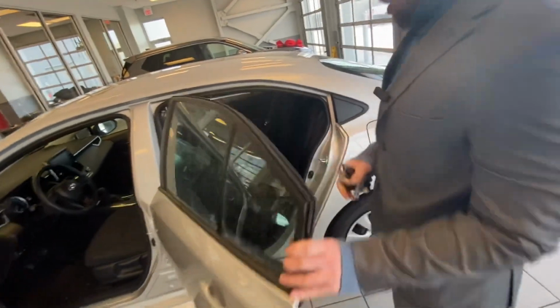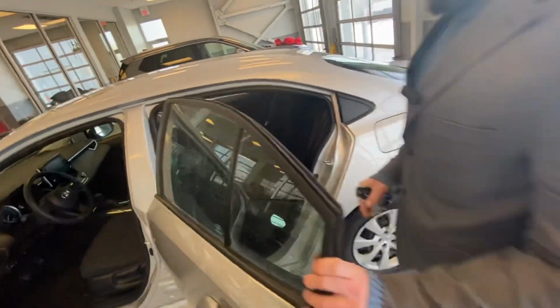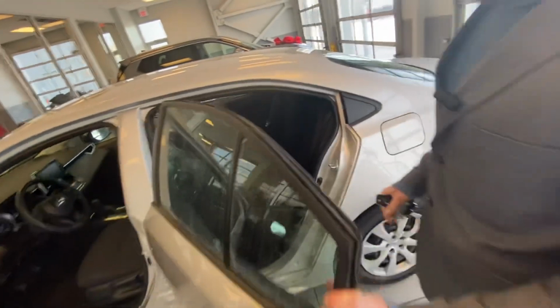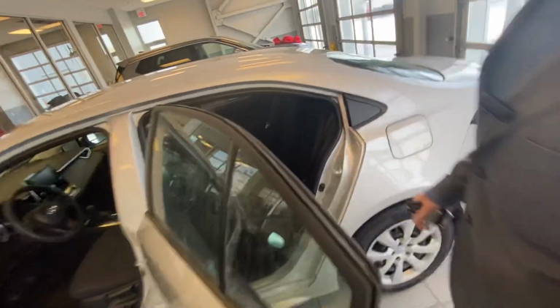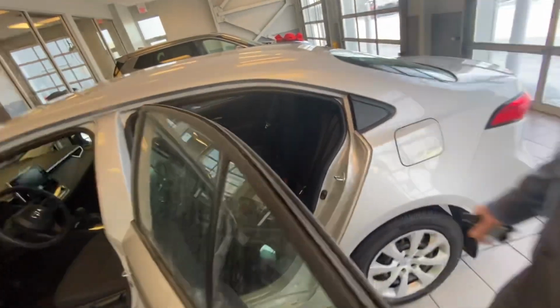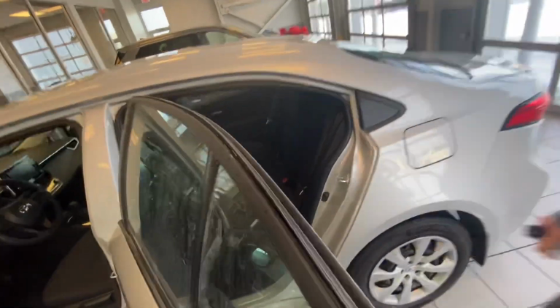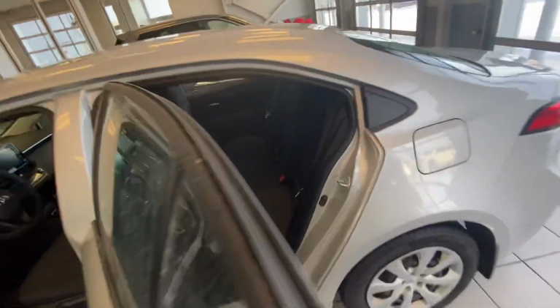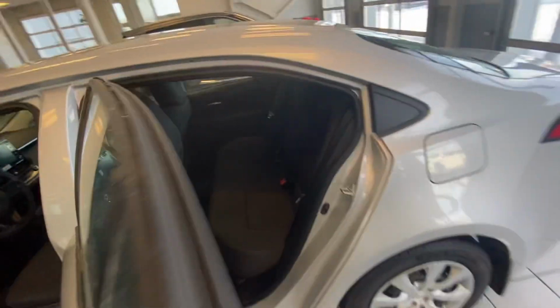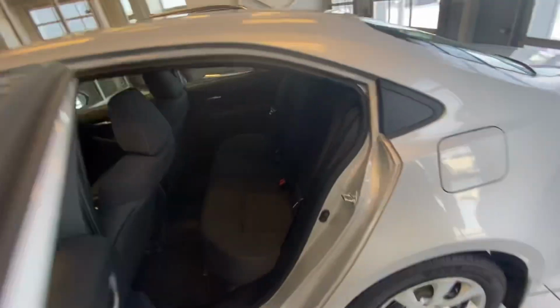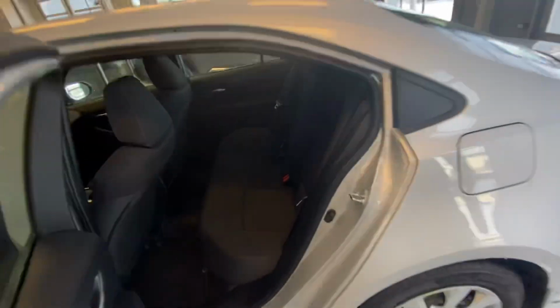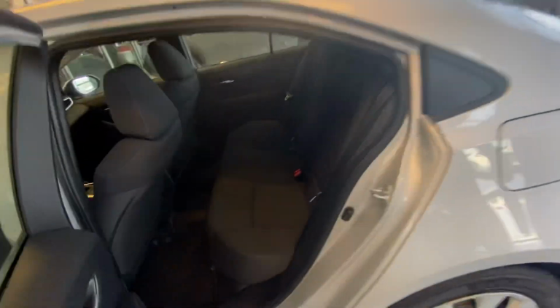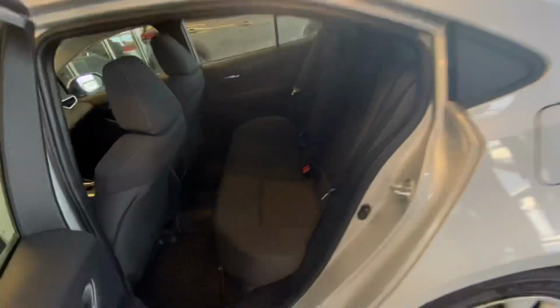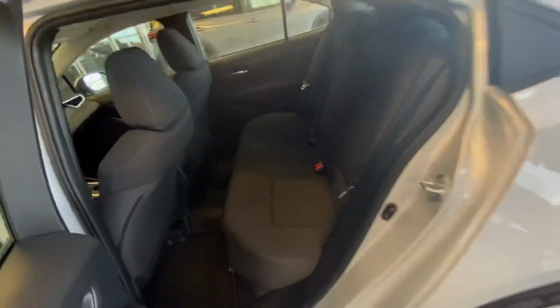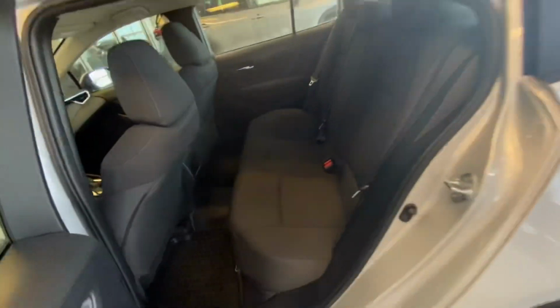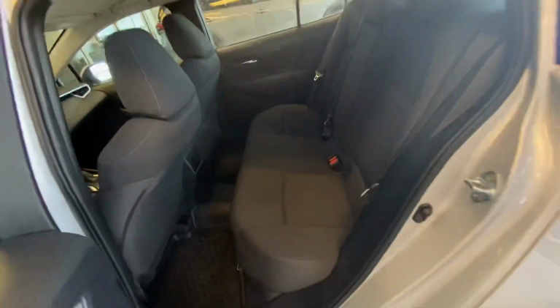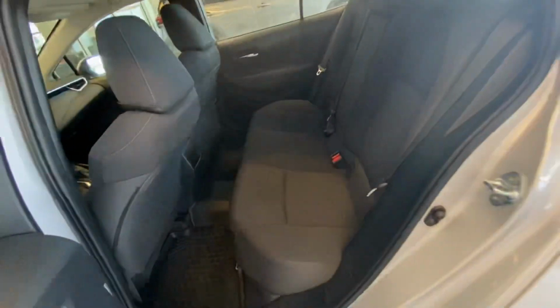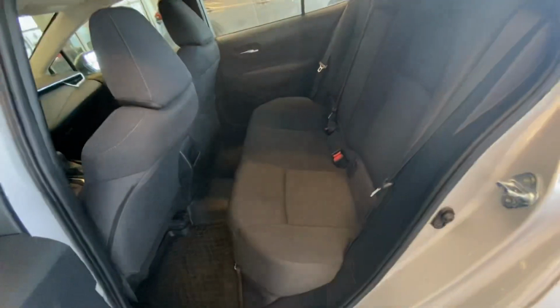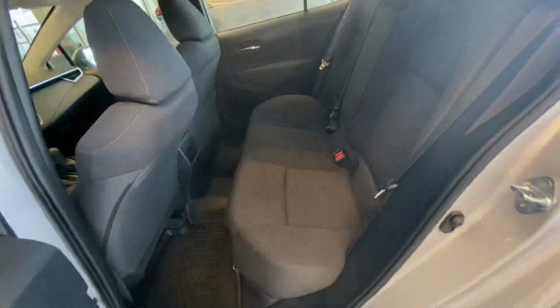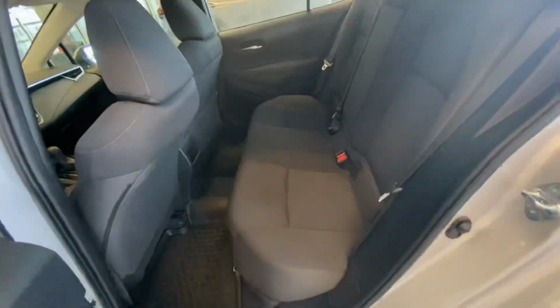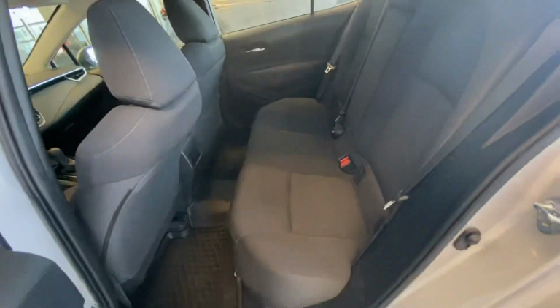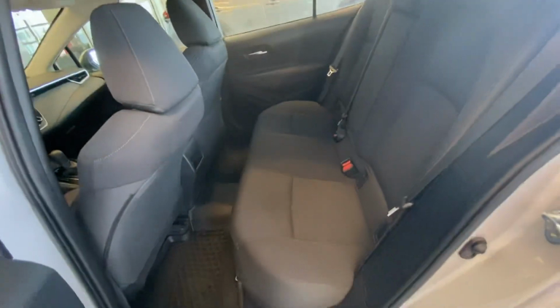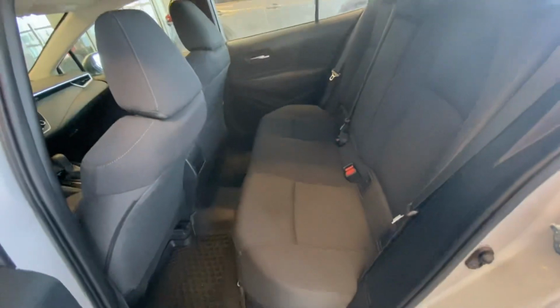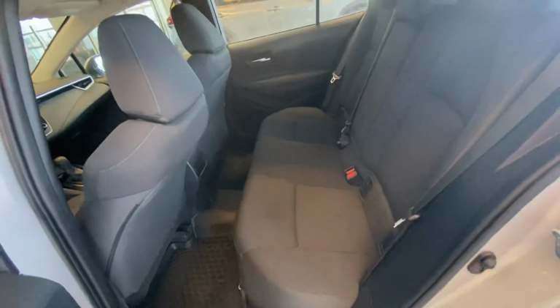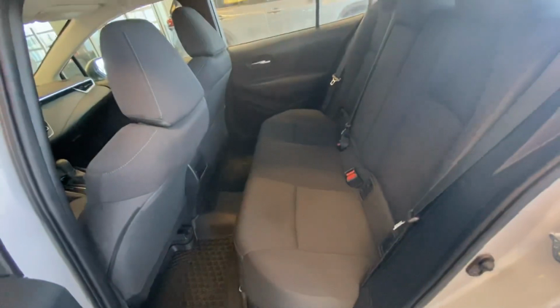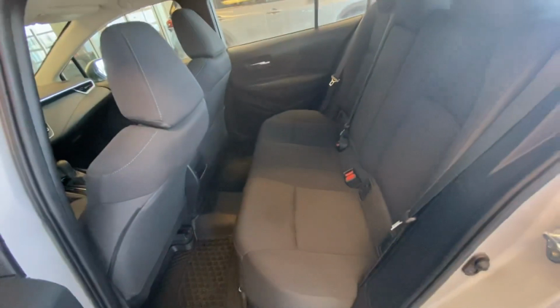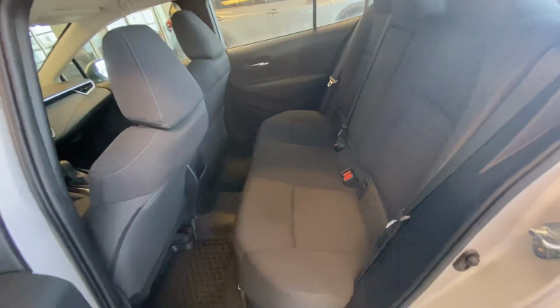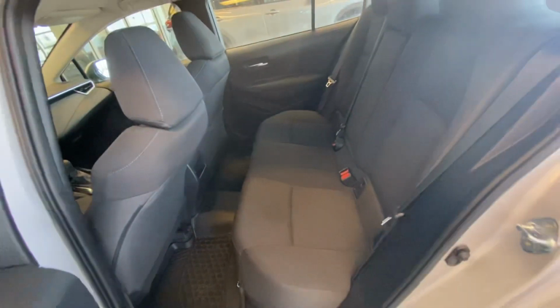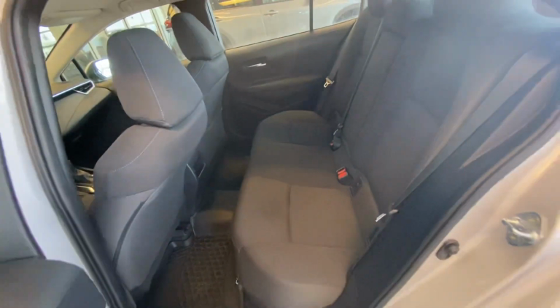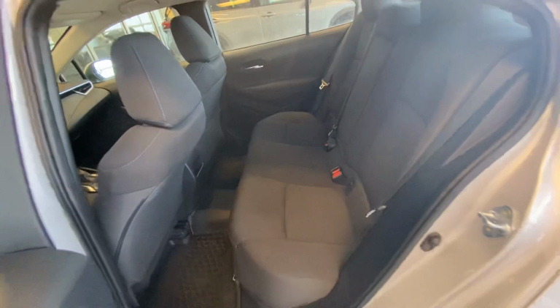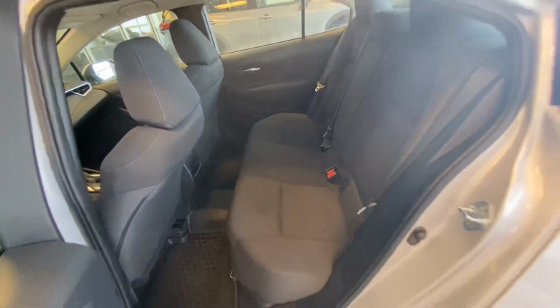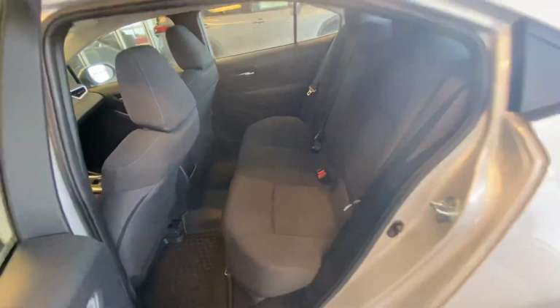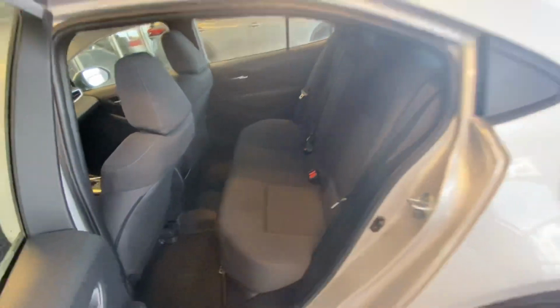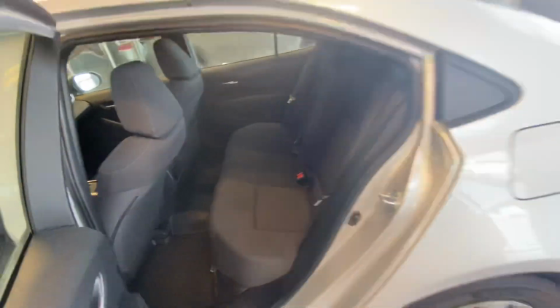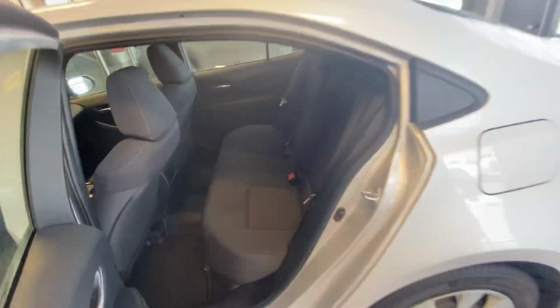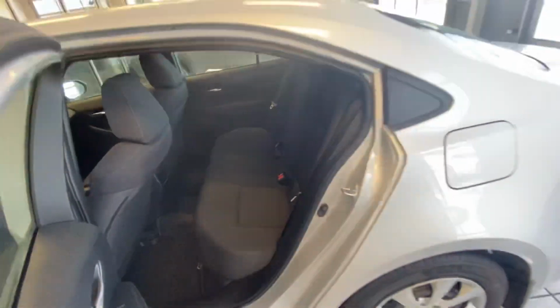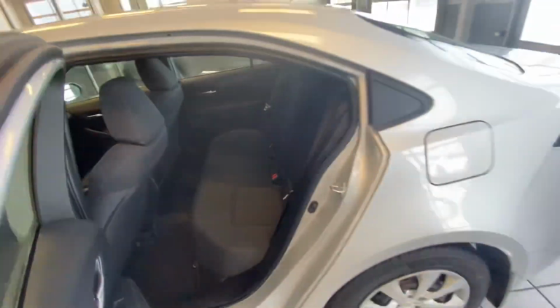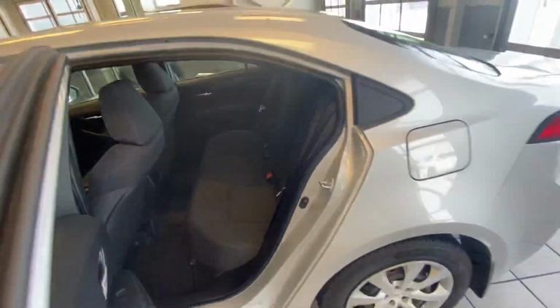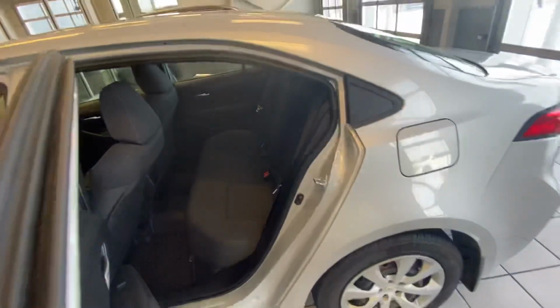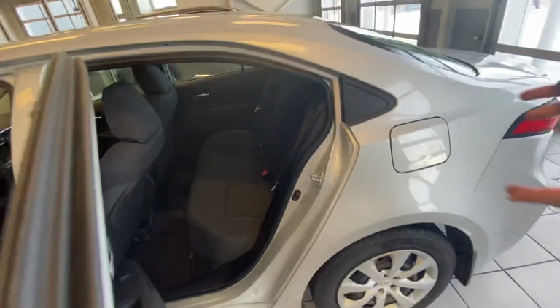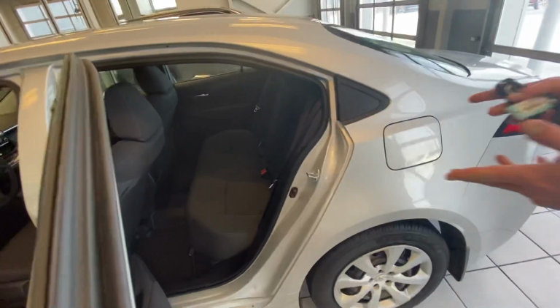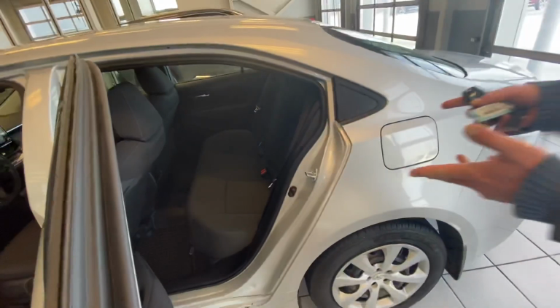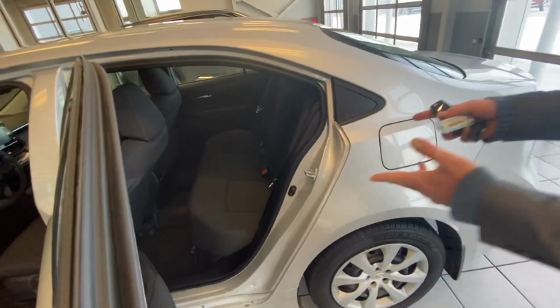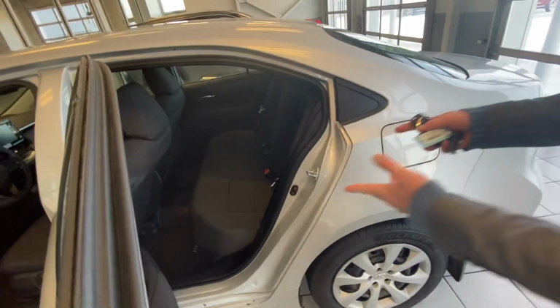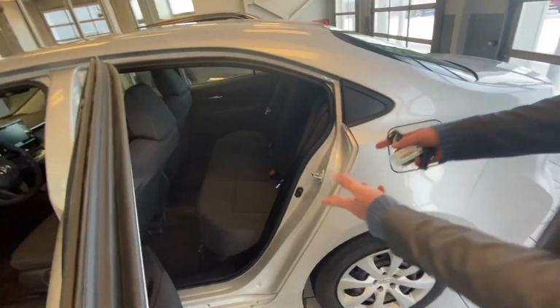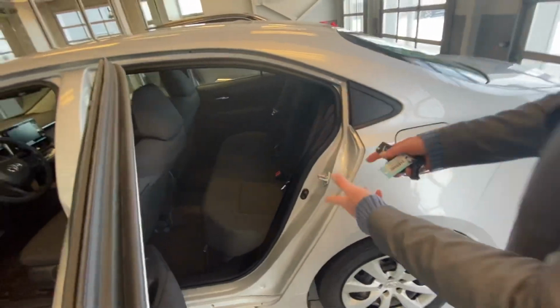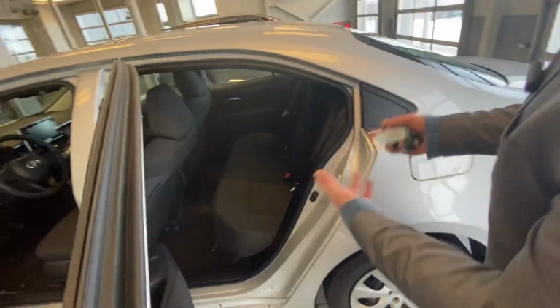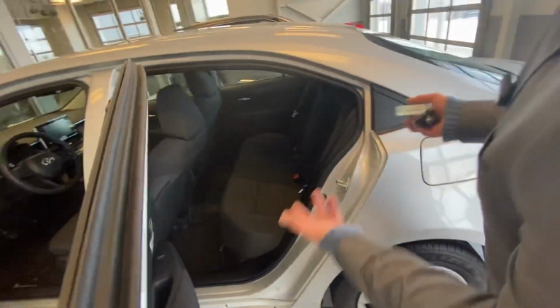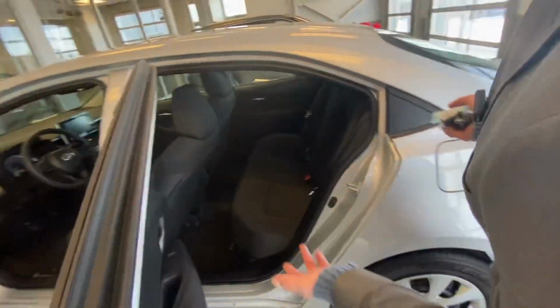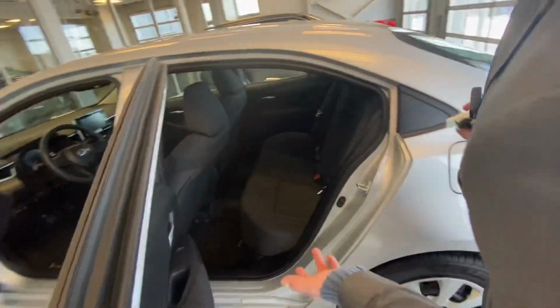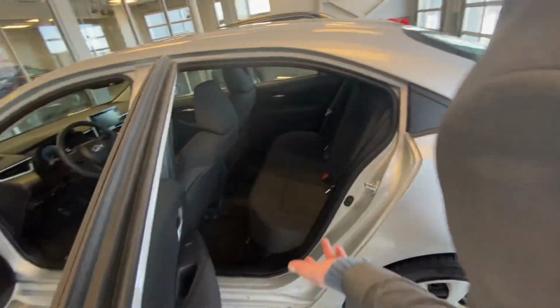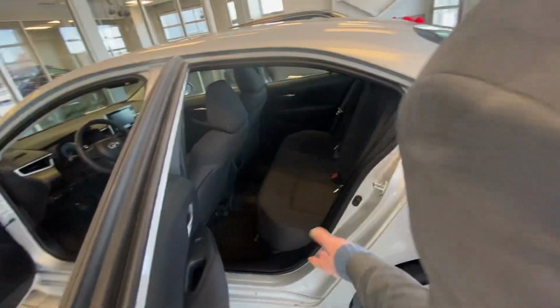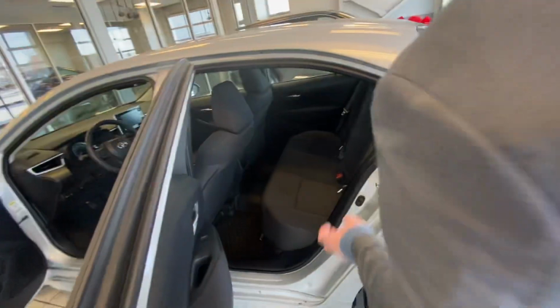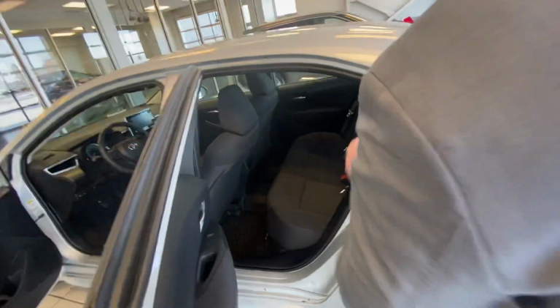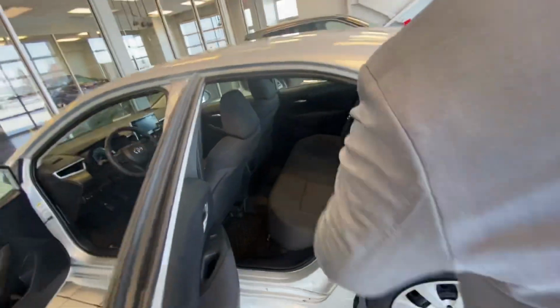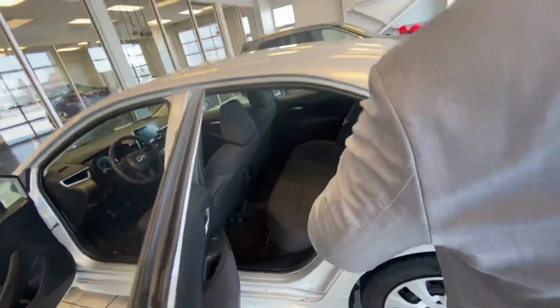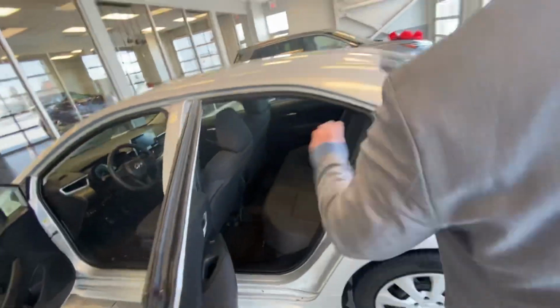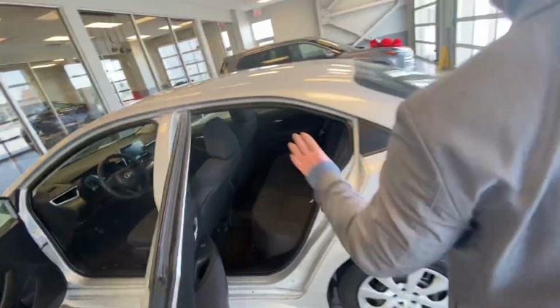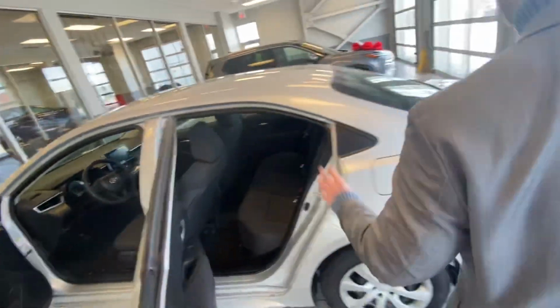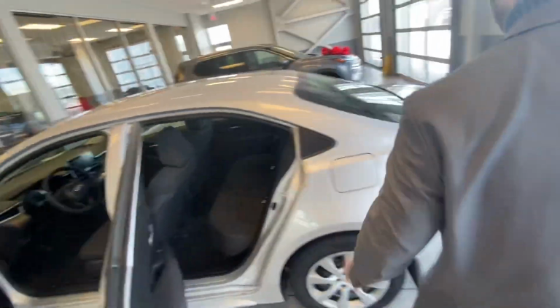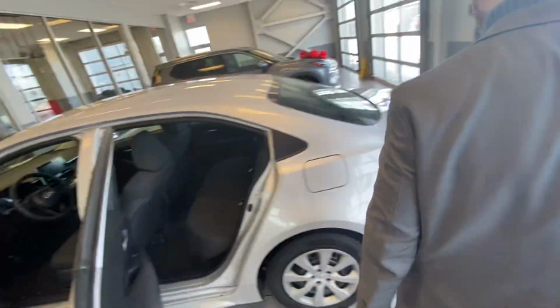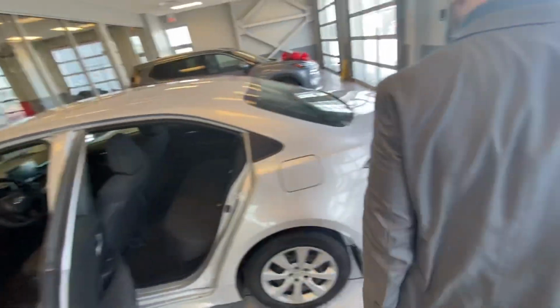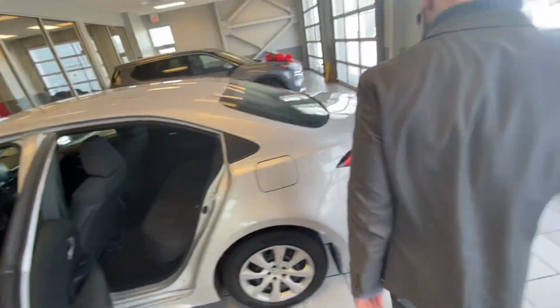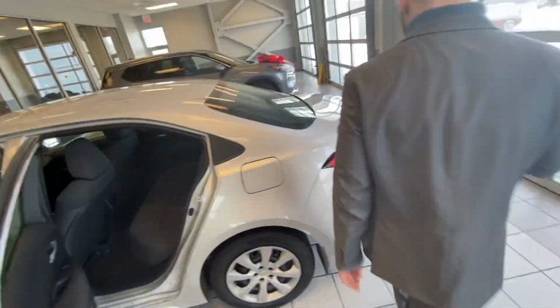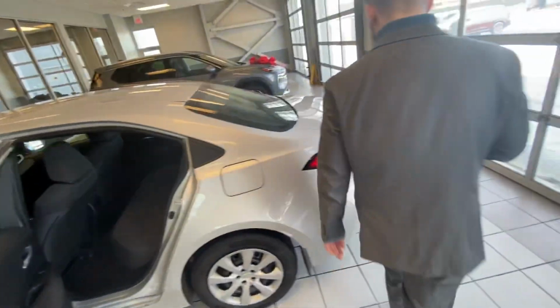You go to the back here — tons of space, super clean. I don't think this back seat has ever been sat in. It's just absolutely gorgeous.